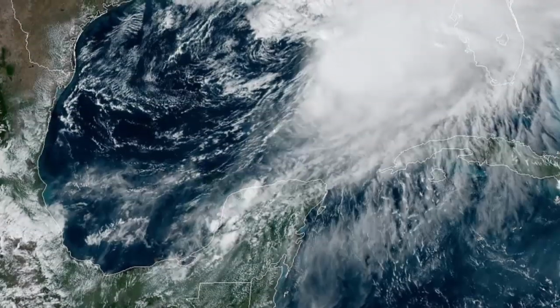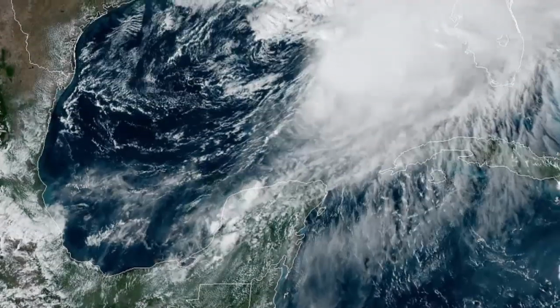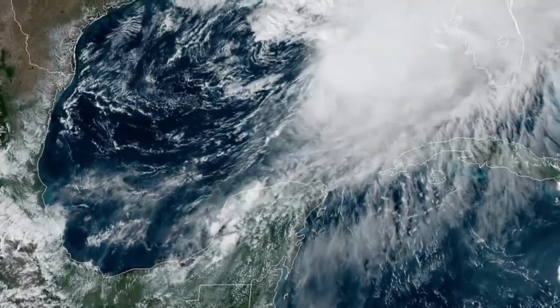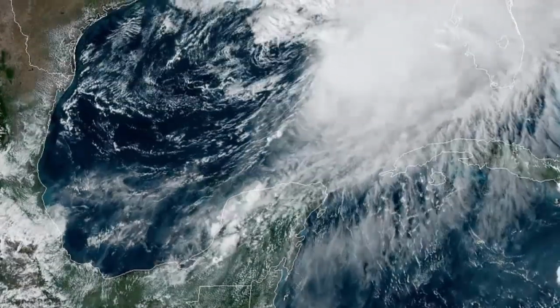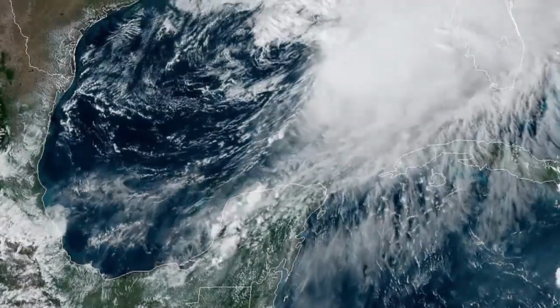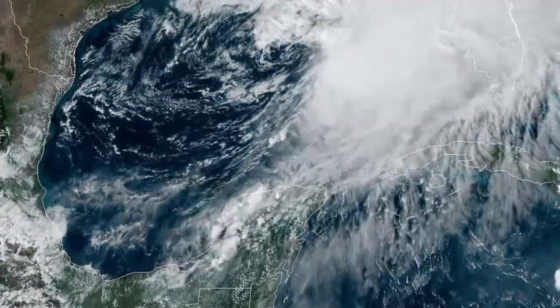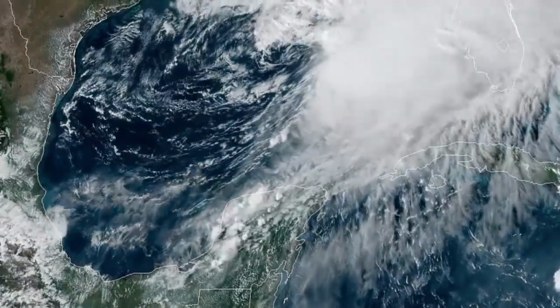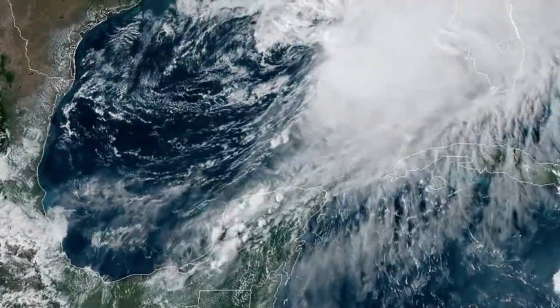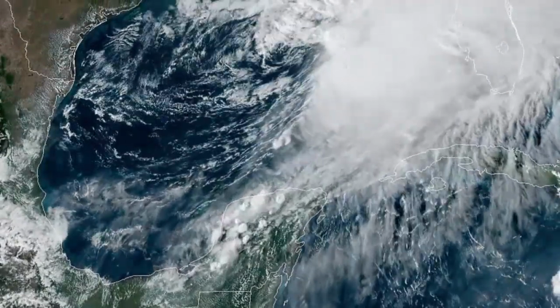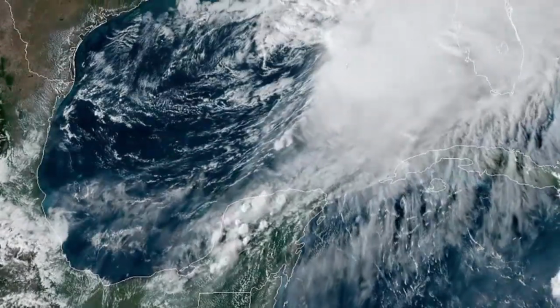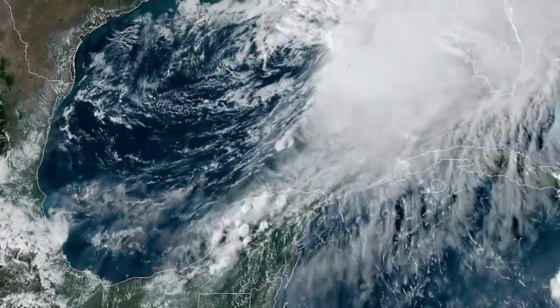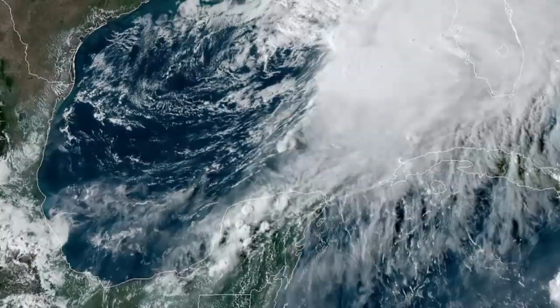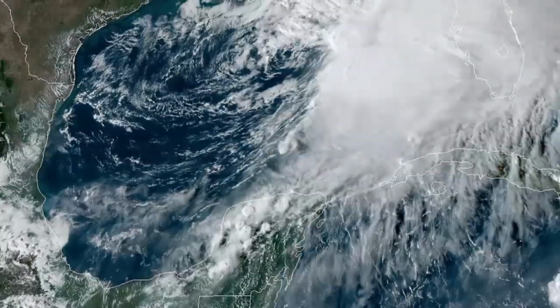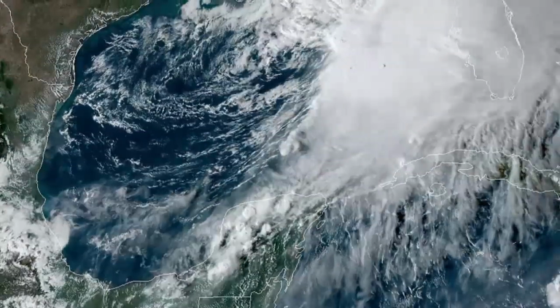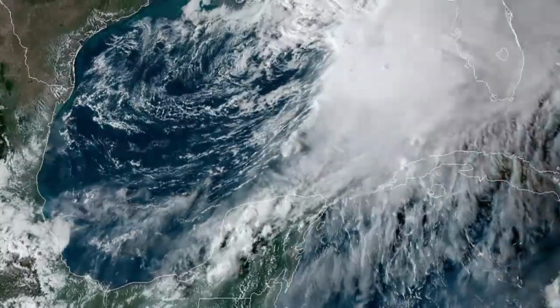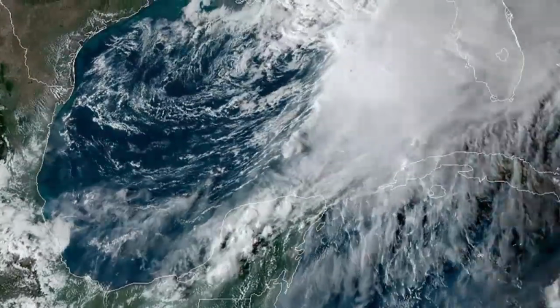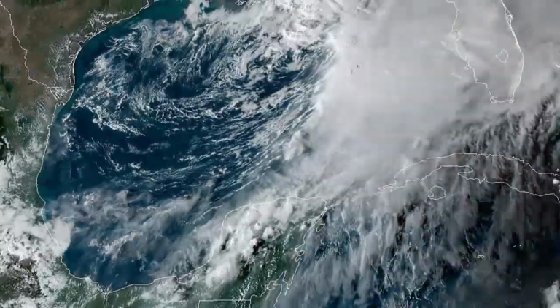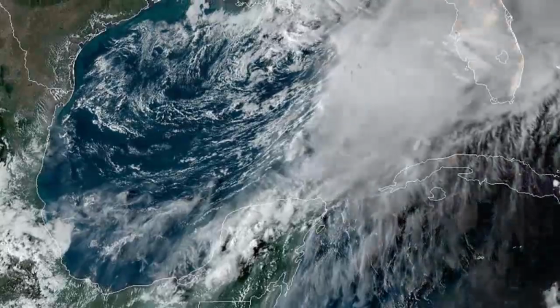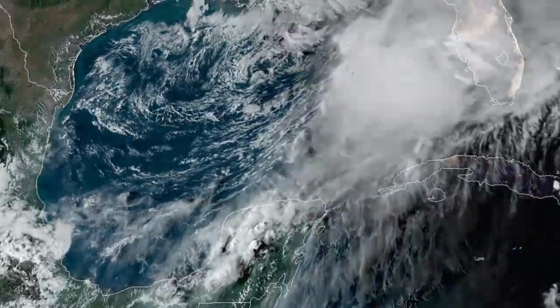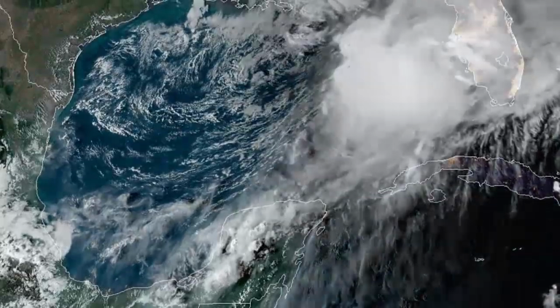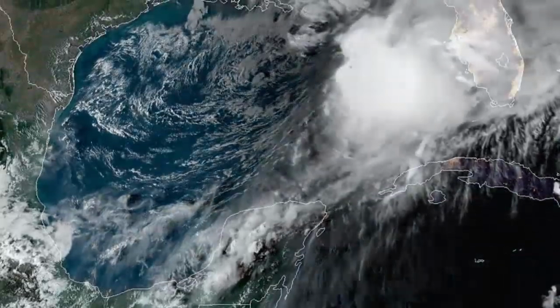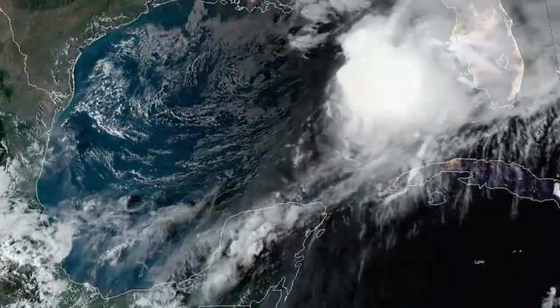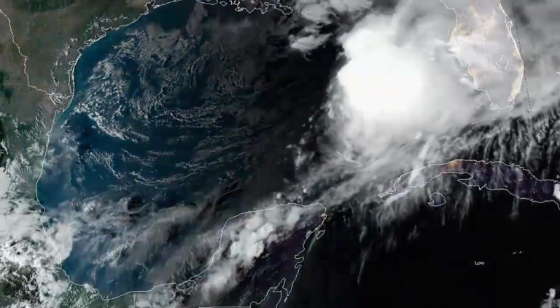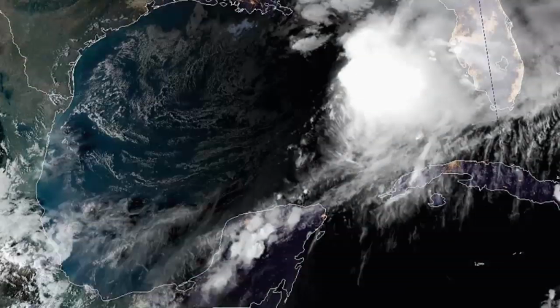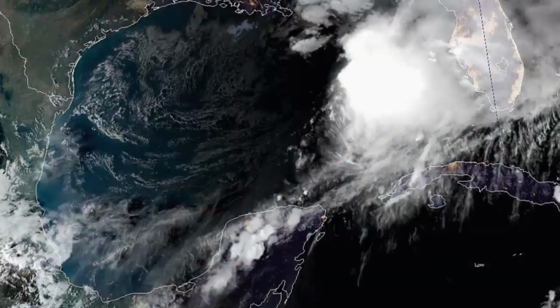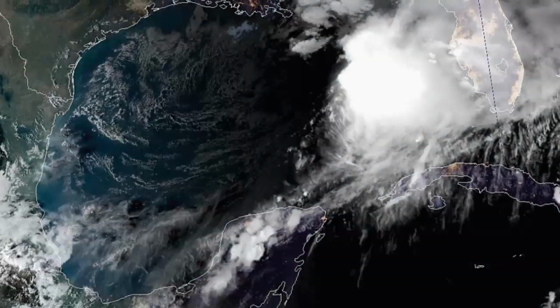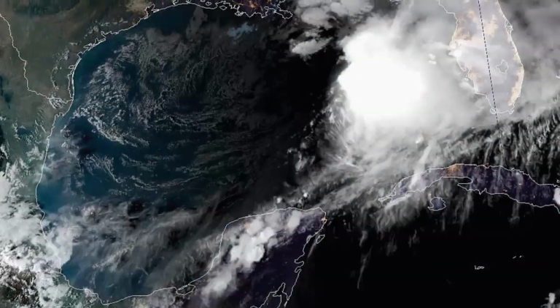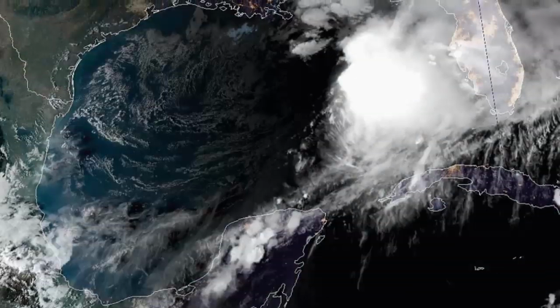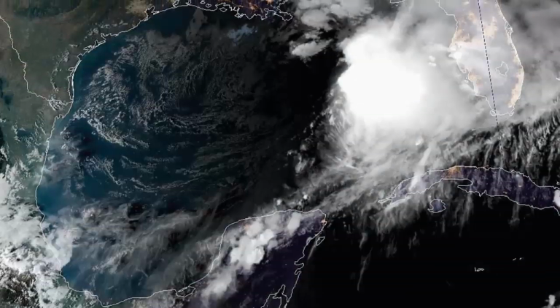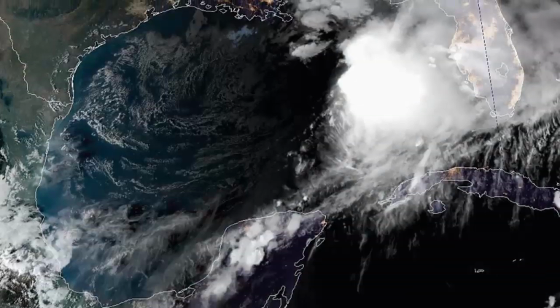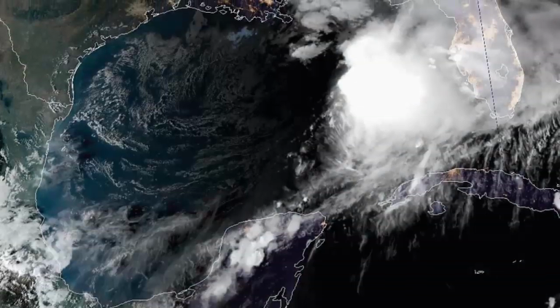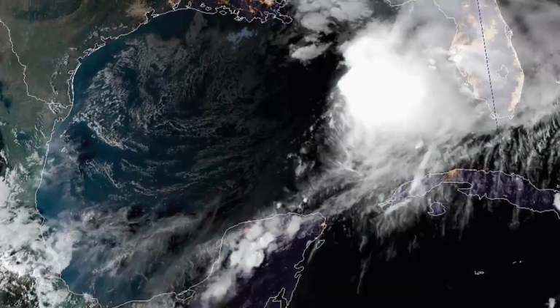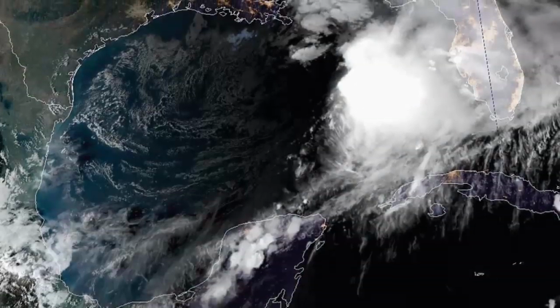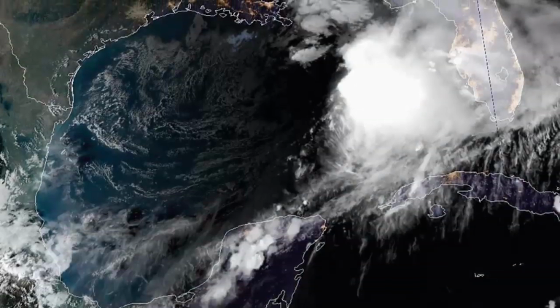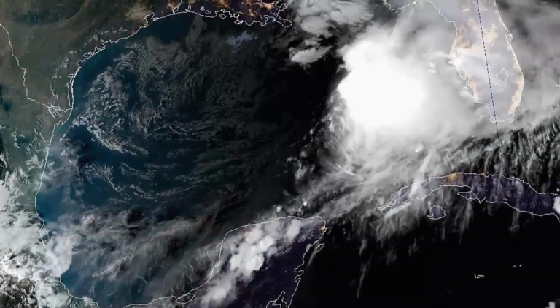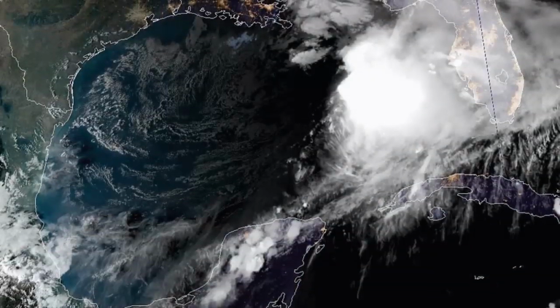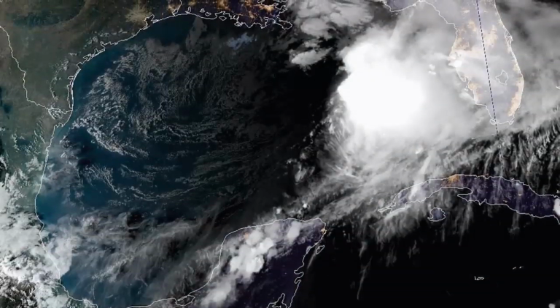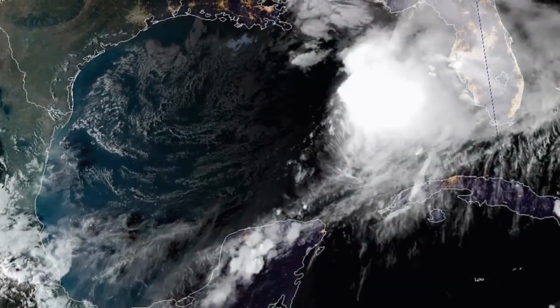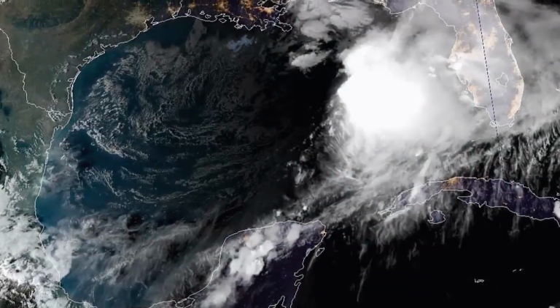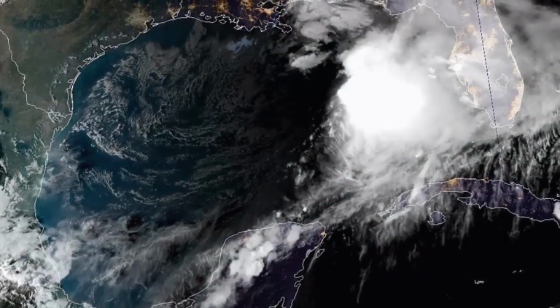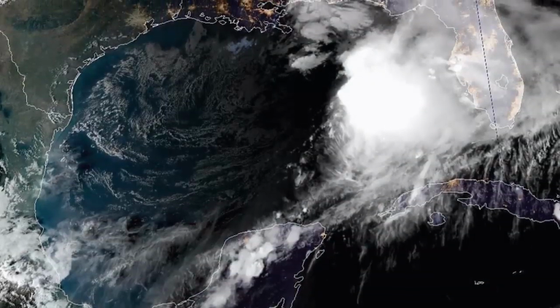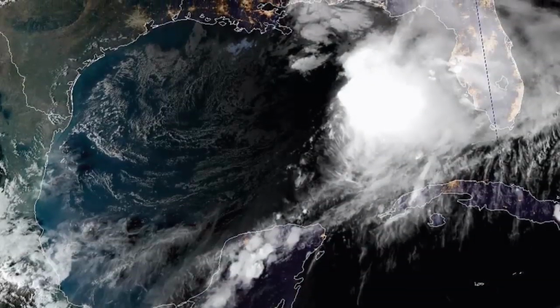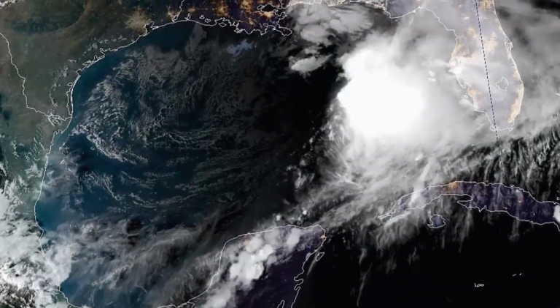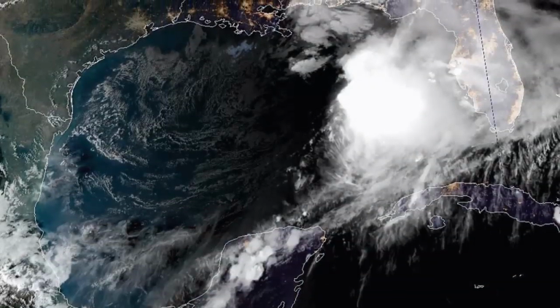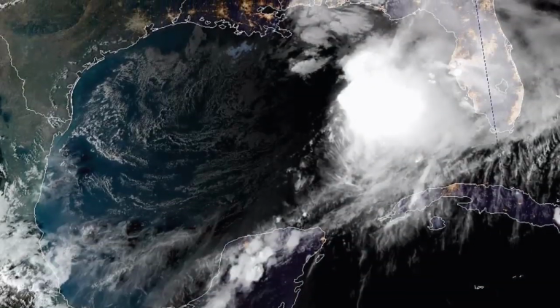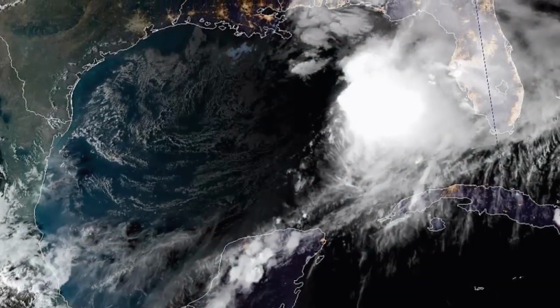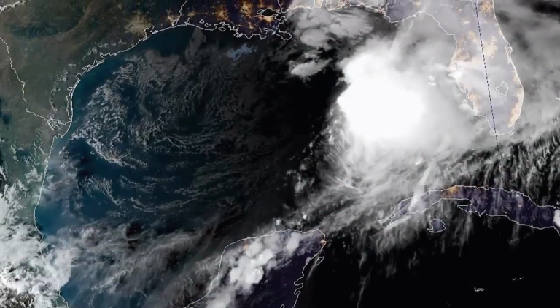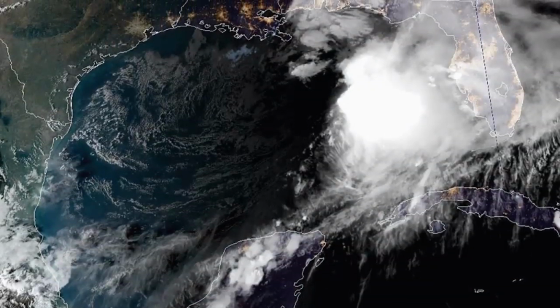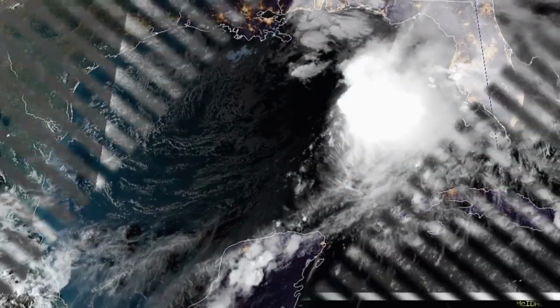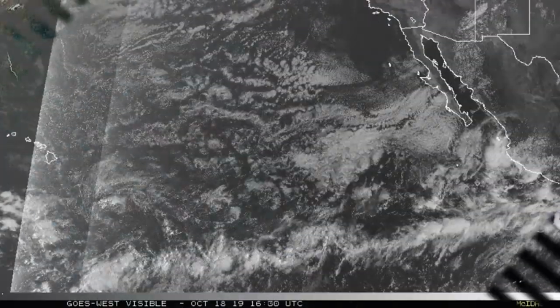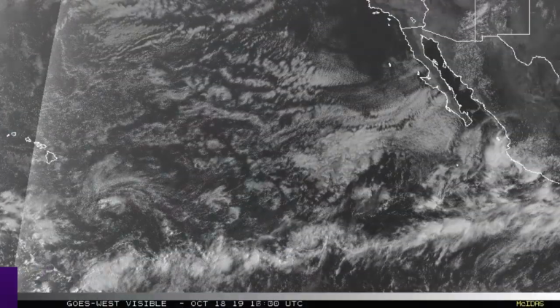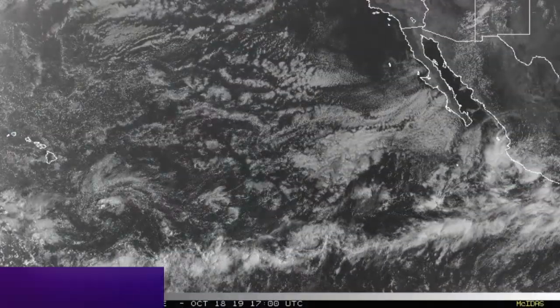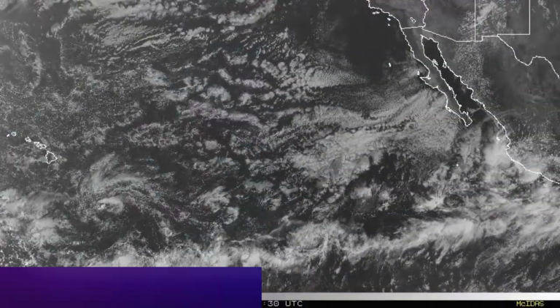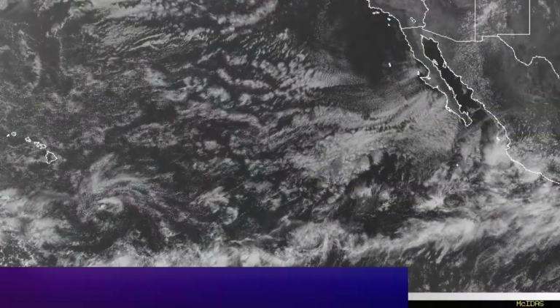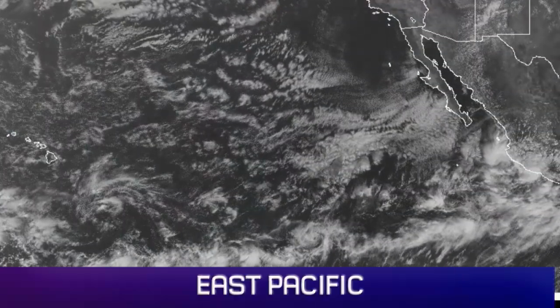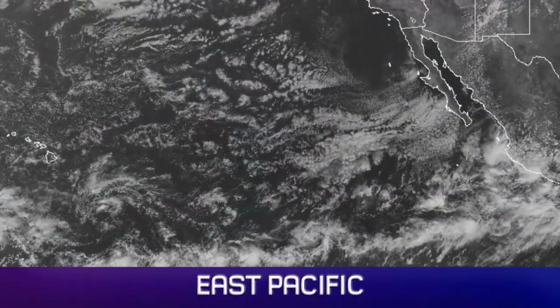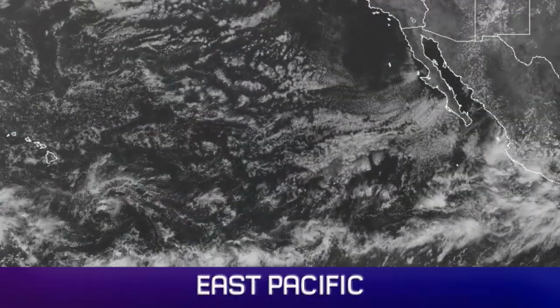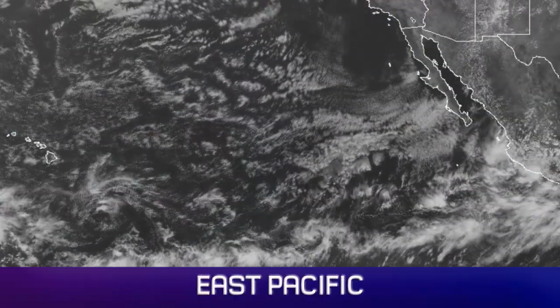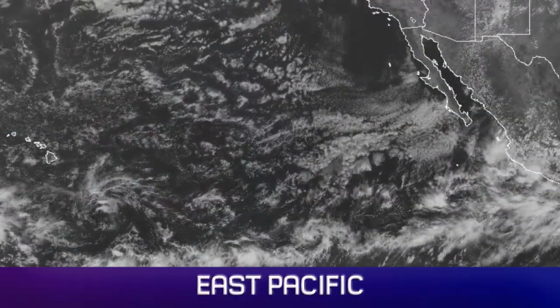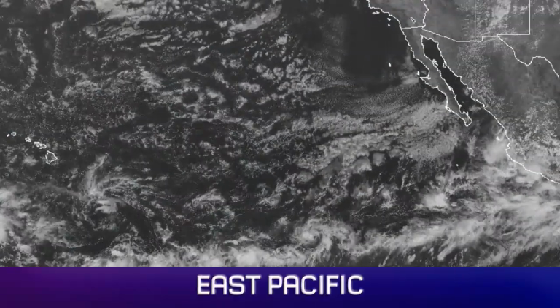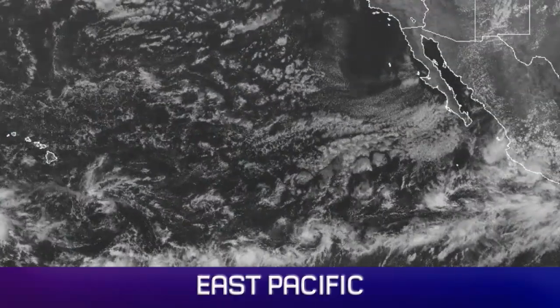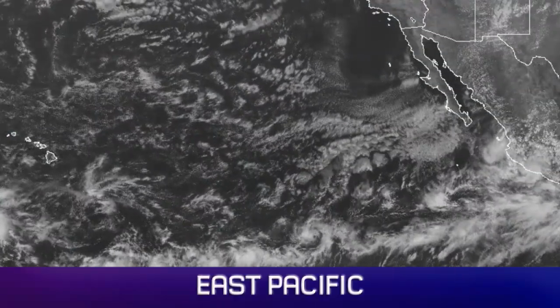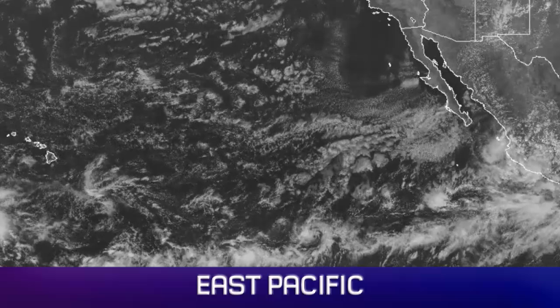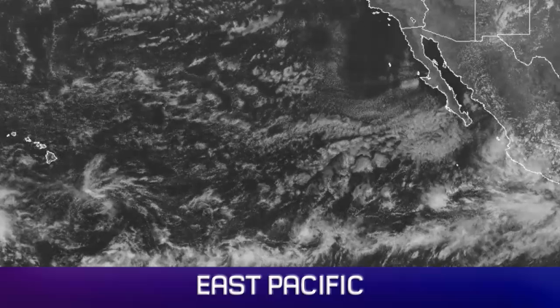Here is a close-up of the Gulf of Mexico. You can see how that rotation has been increasing throughout the day in Nestor.